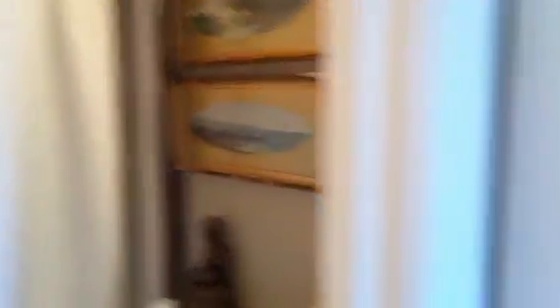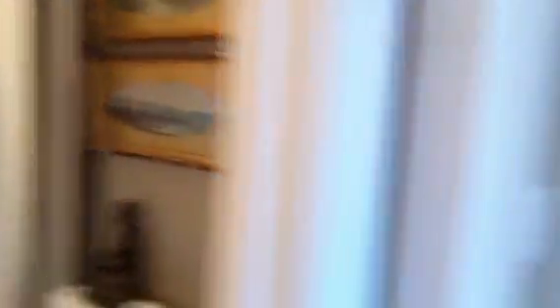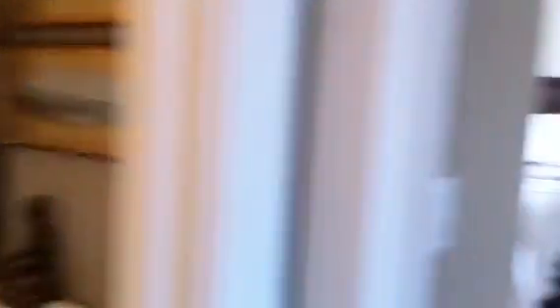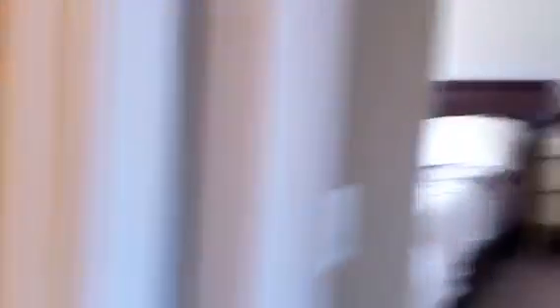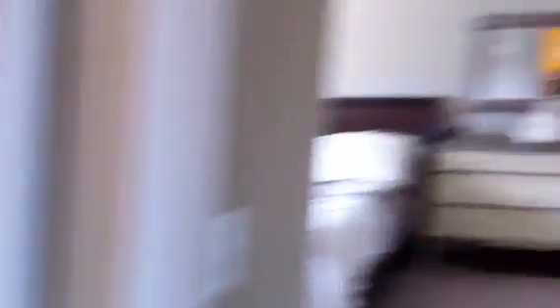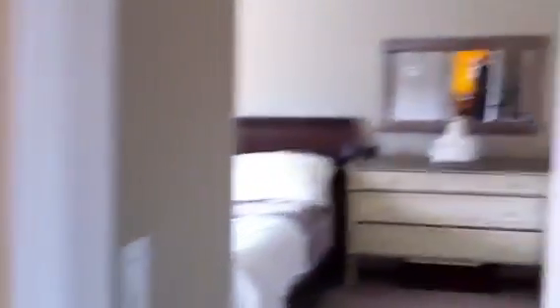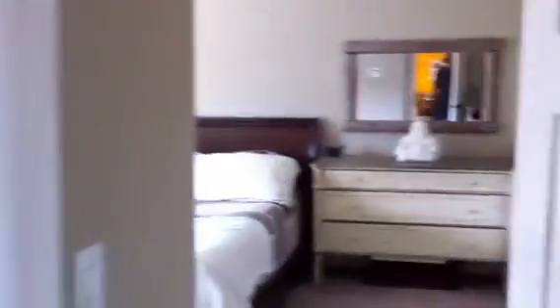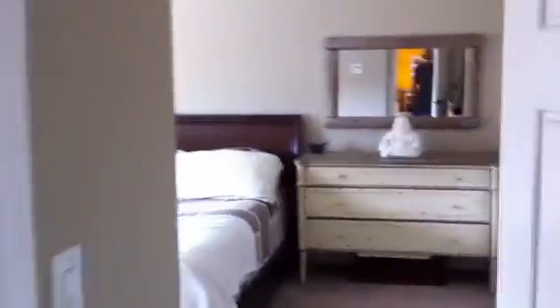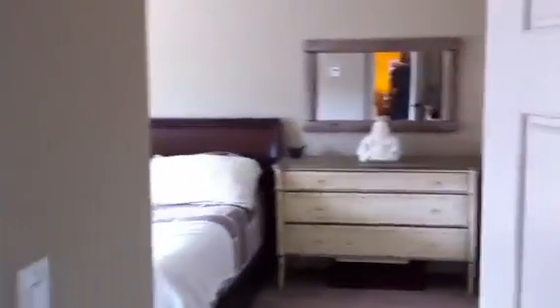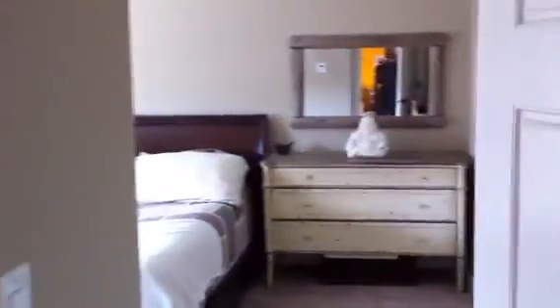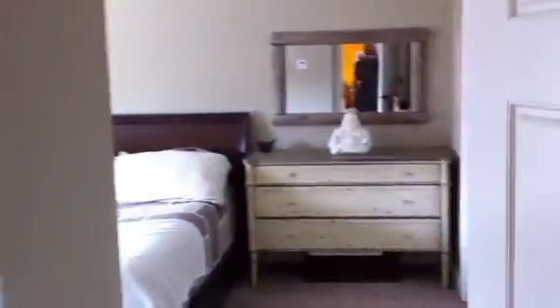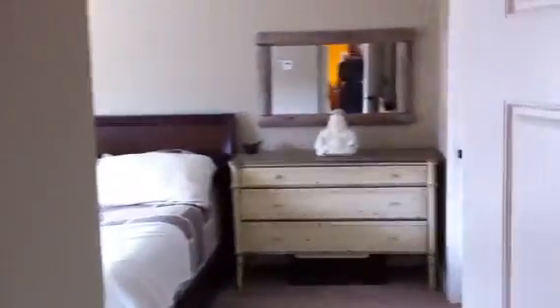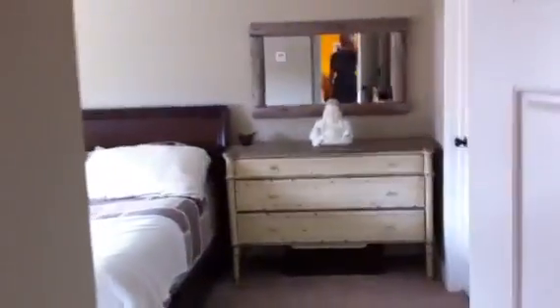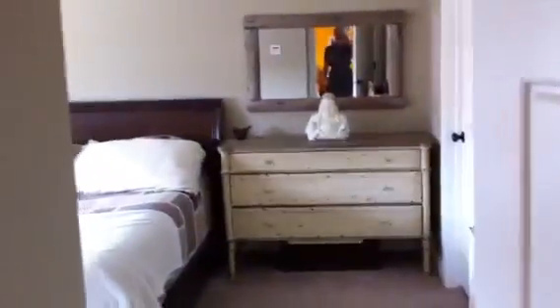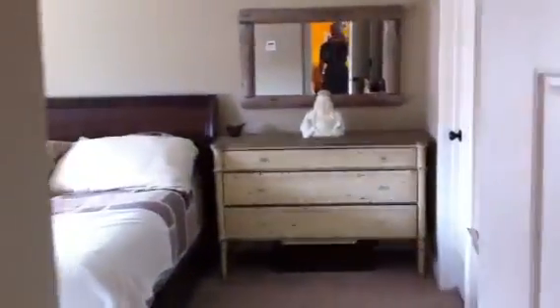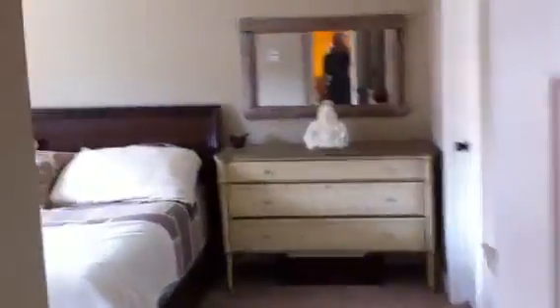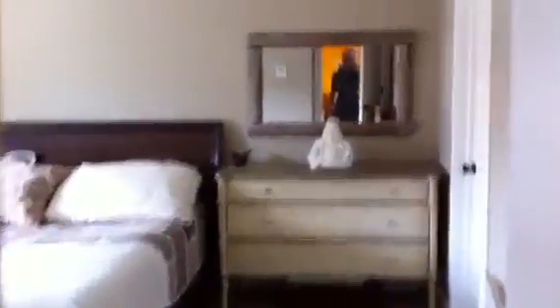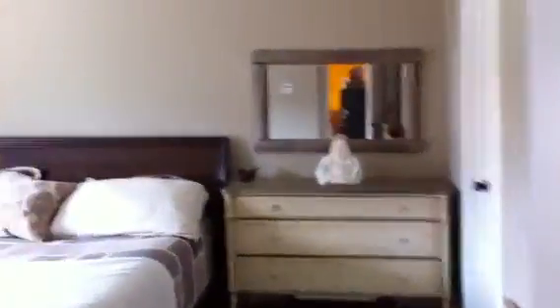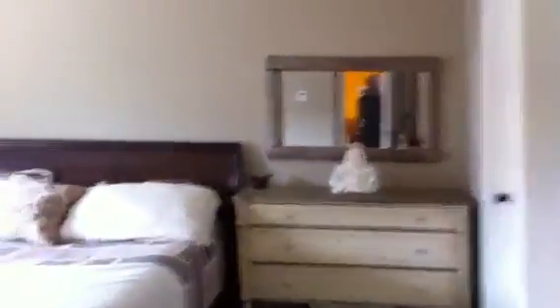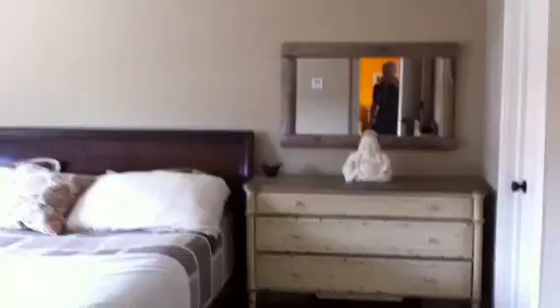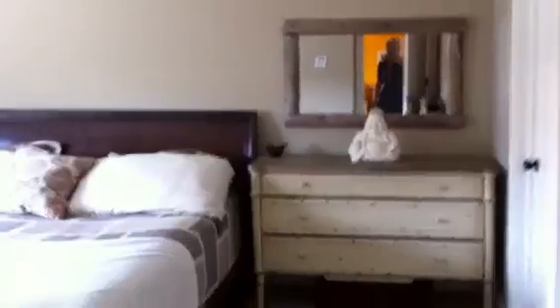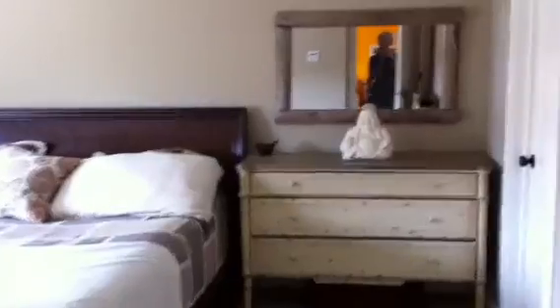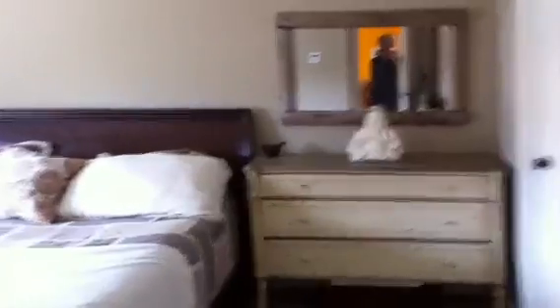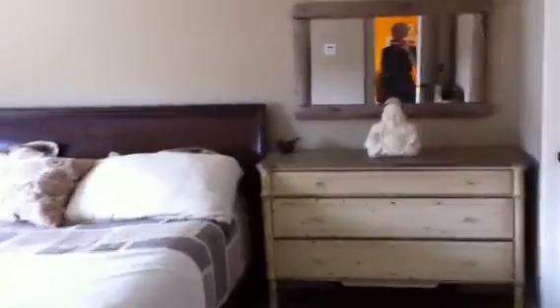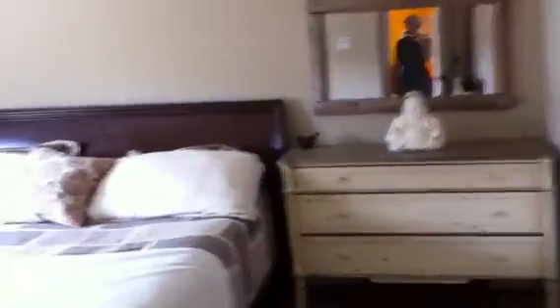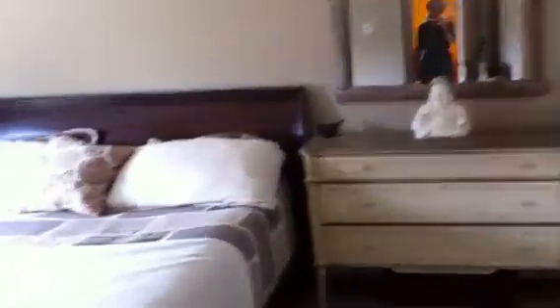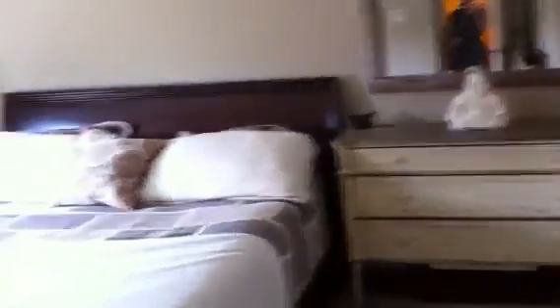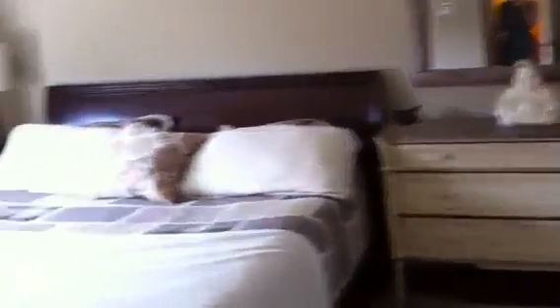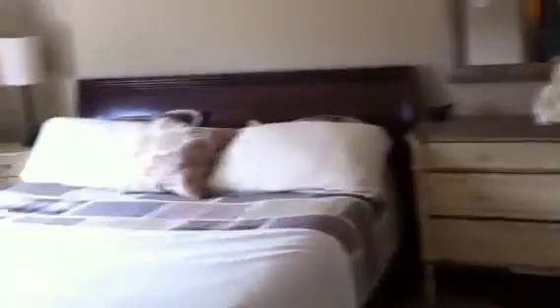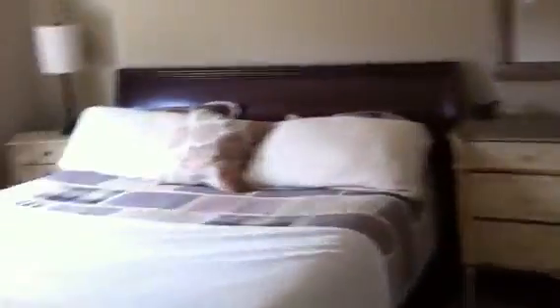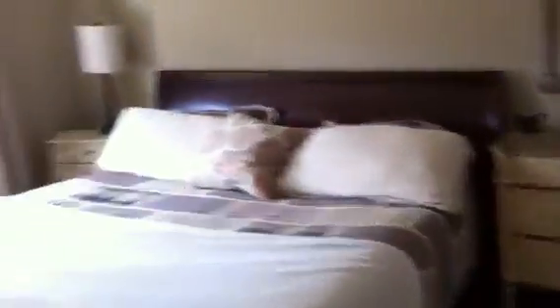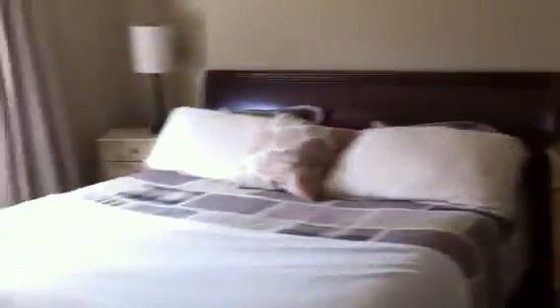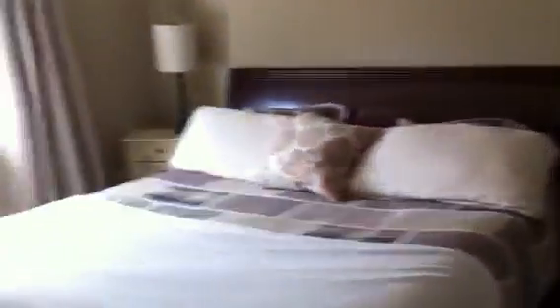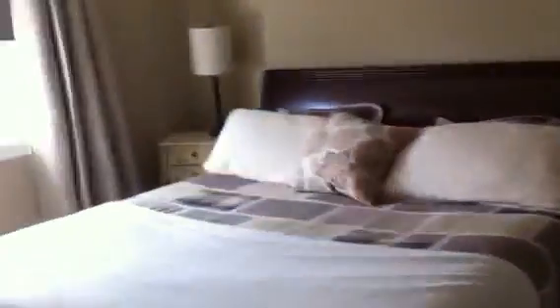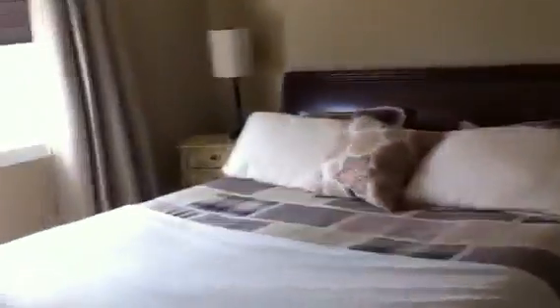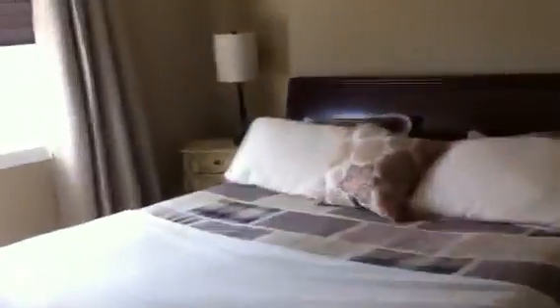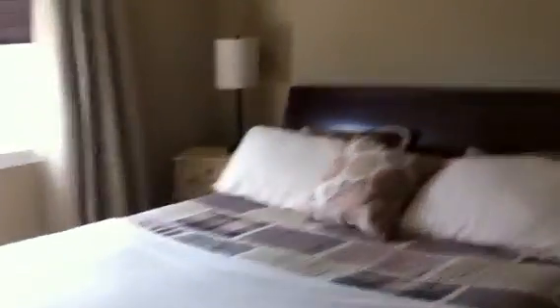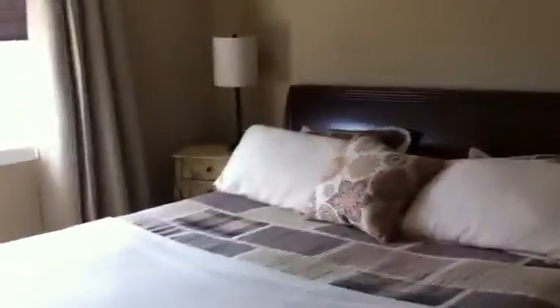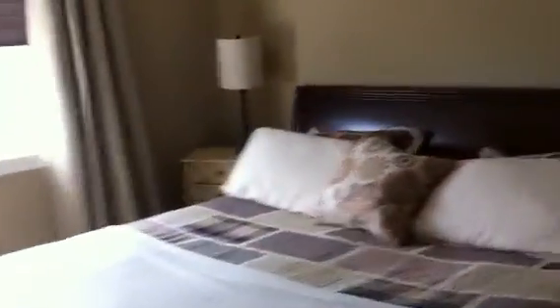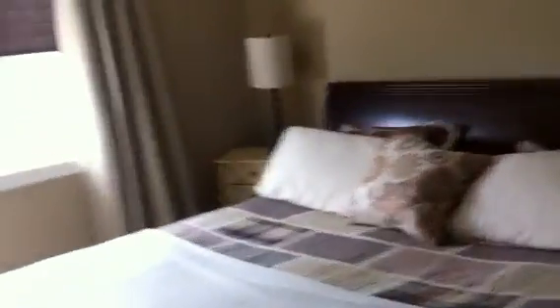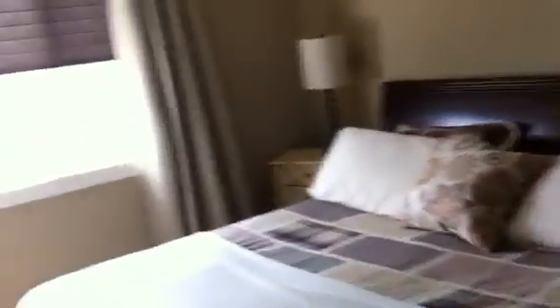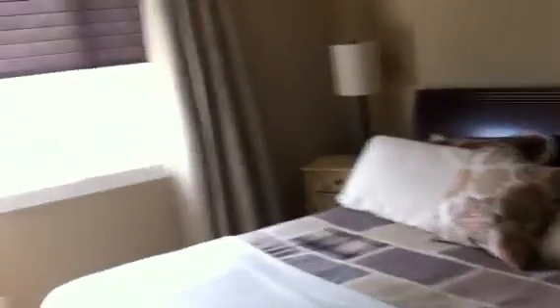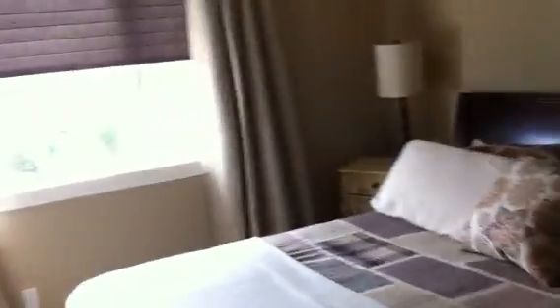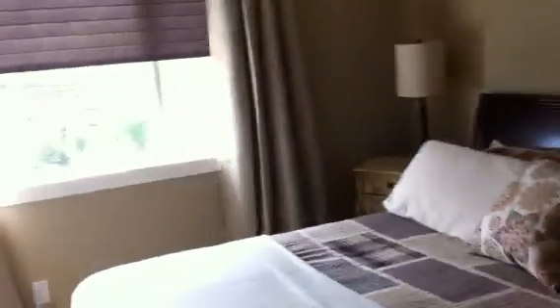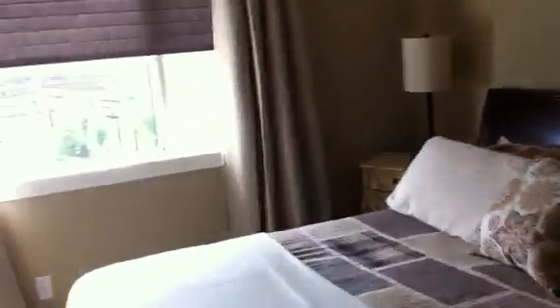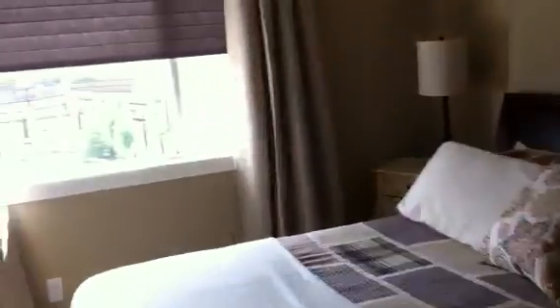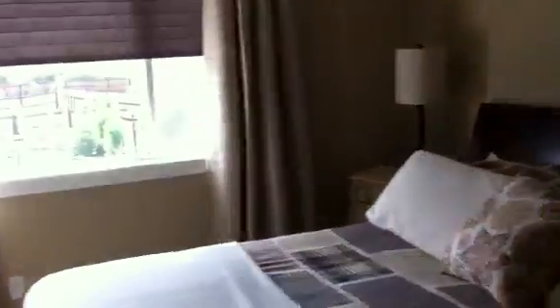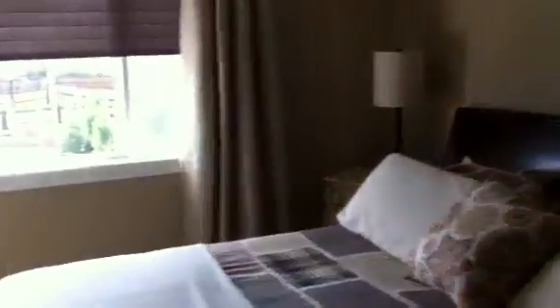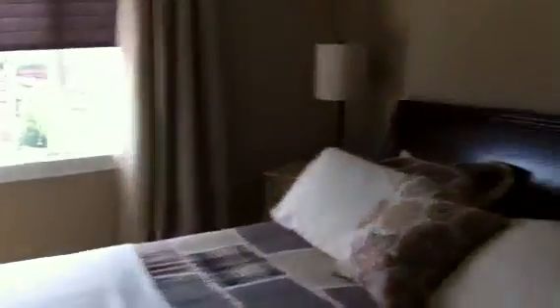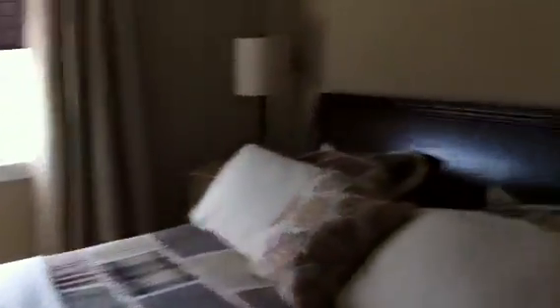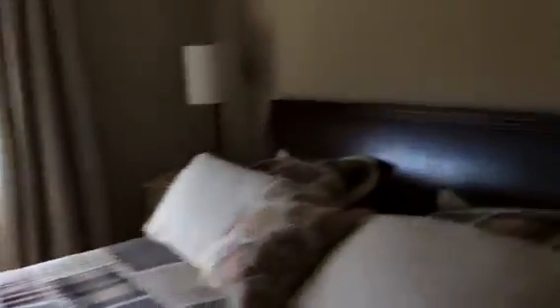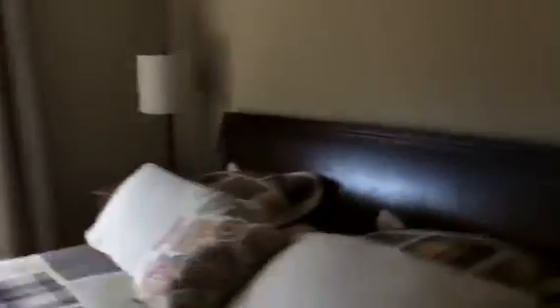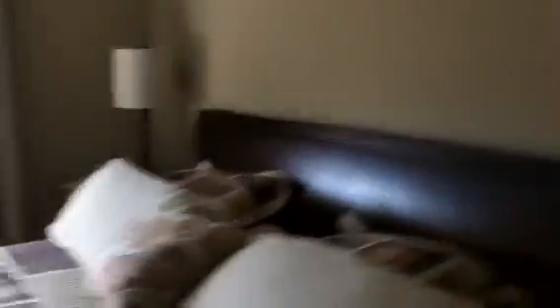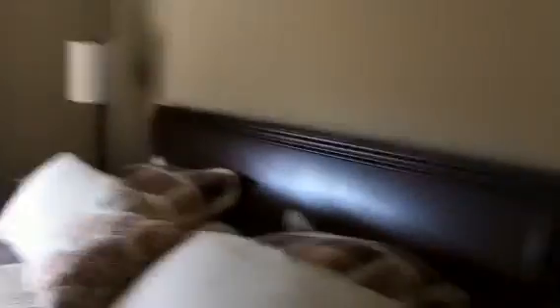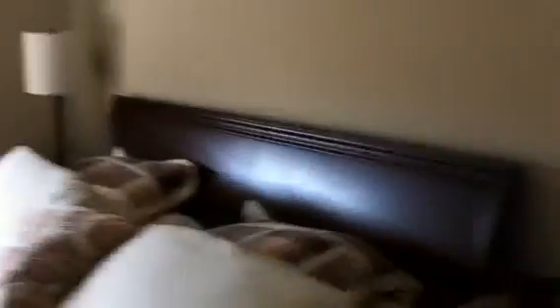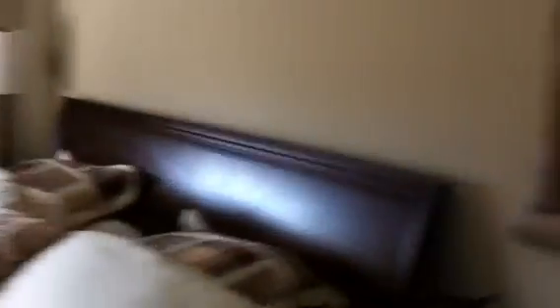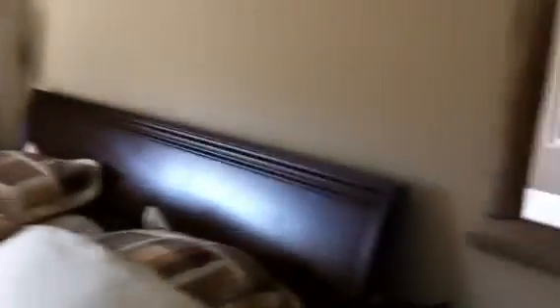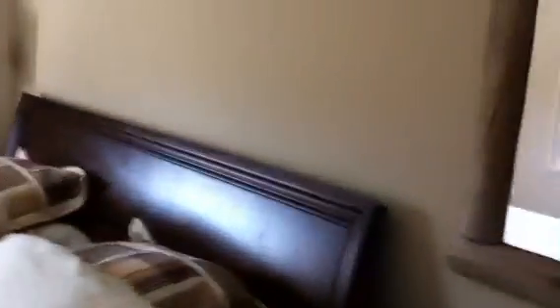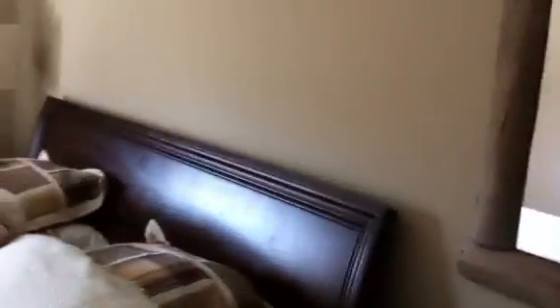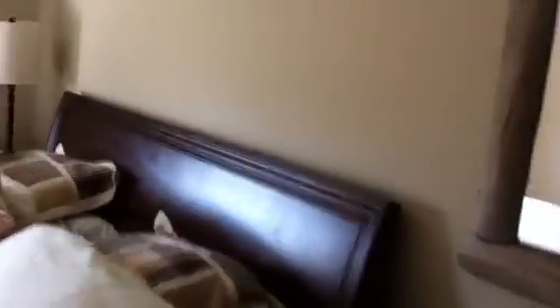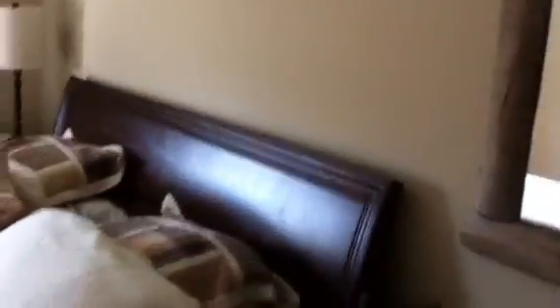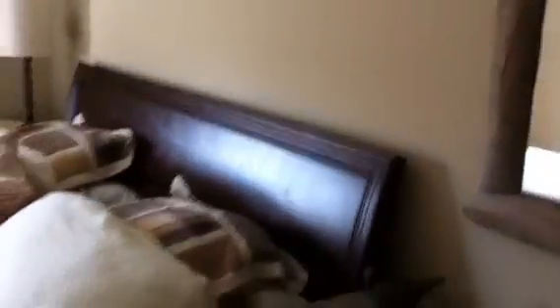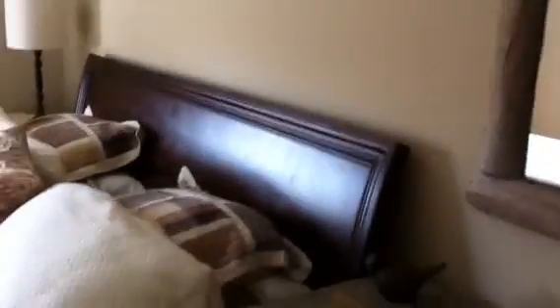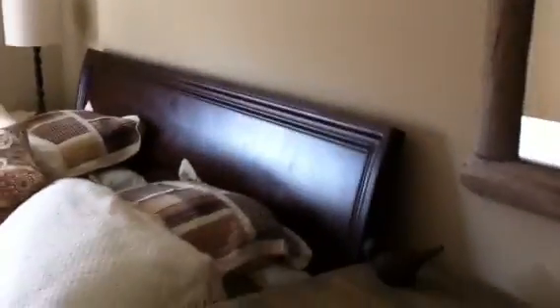And then the master bedroom. And Tennyson's in our bathroom, probably playing with my makeup.